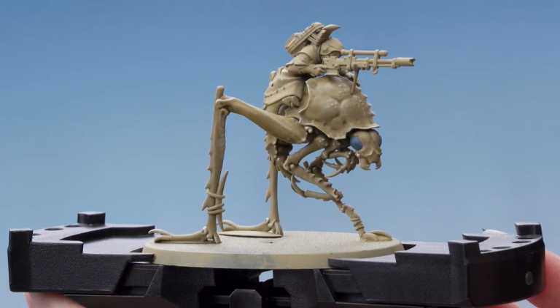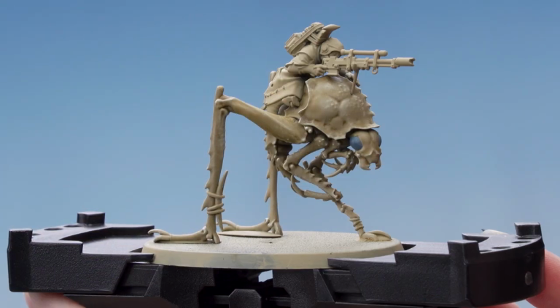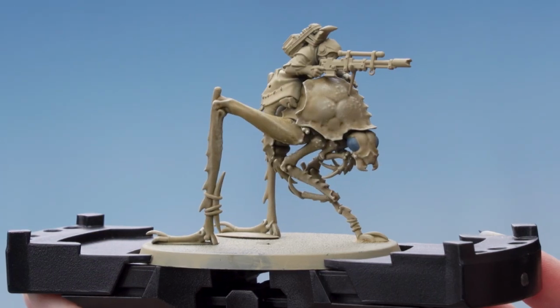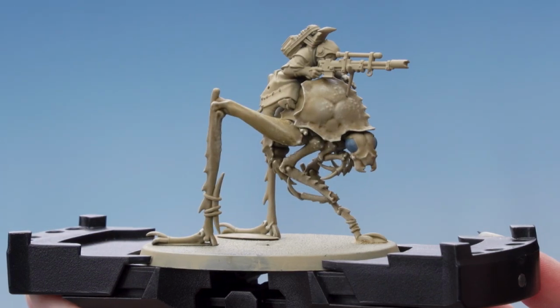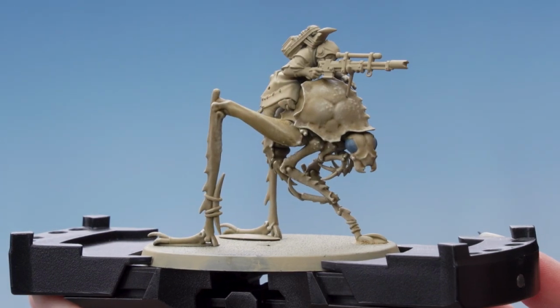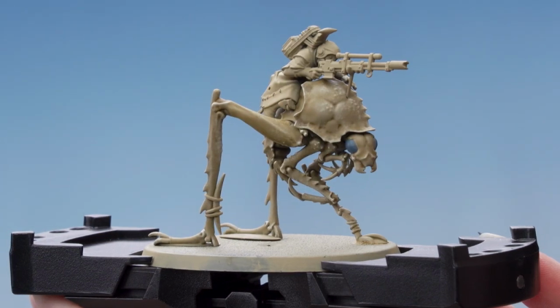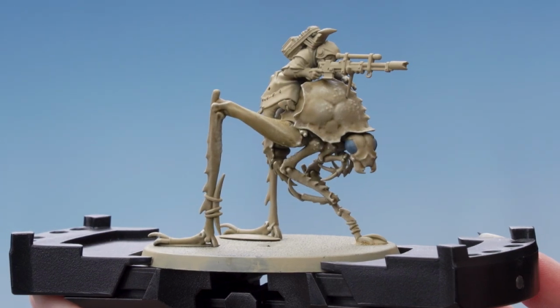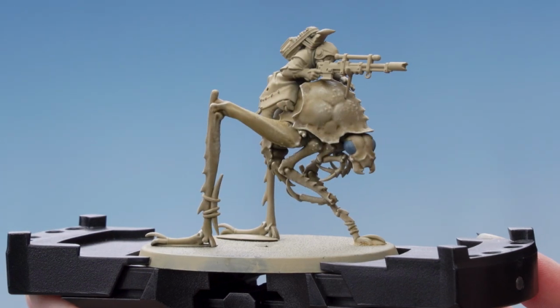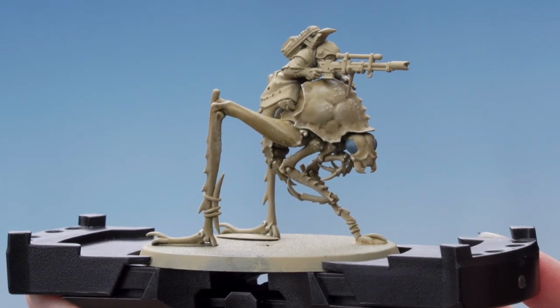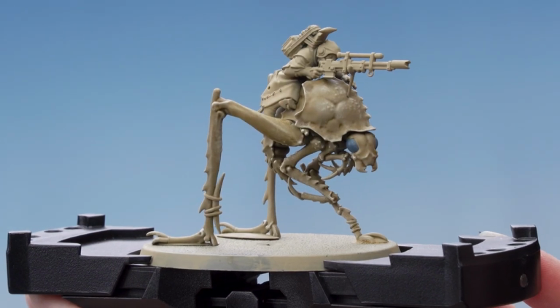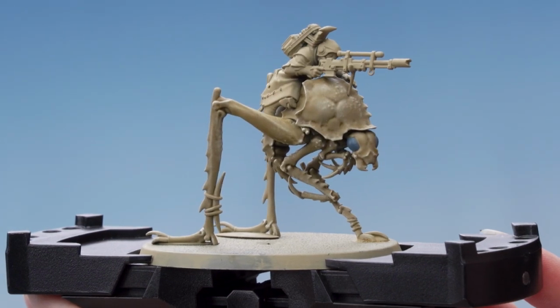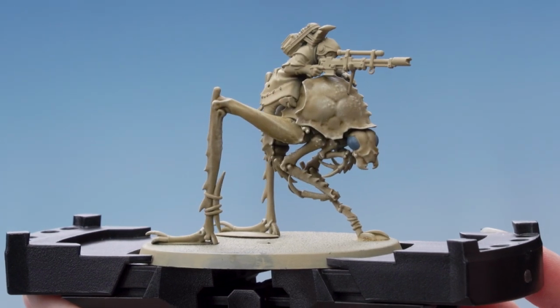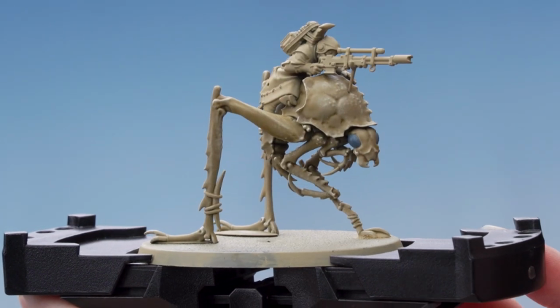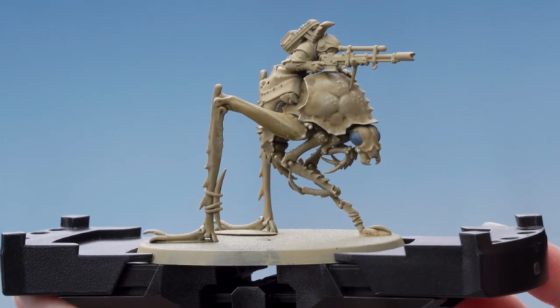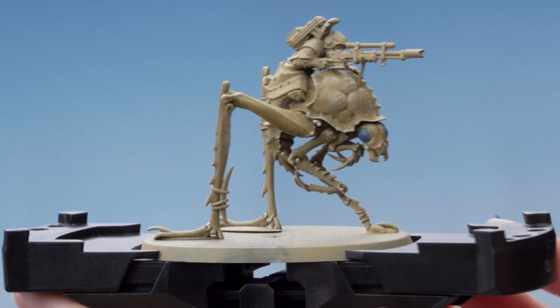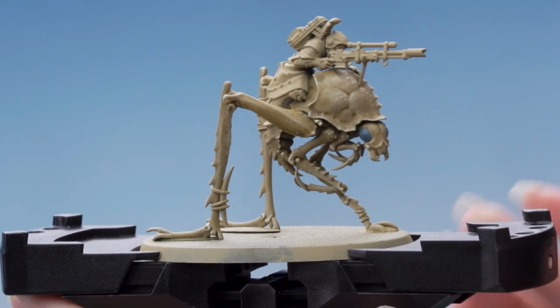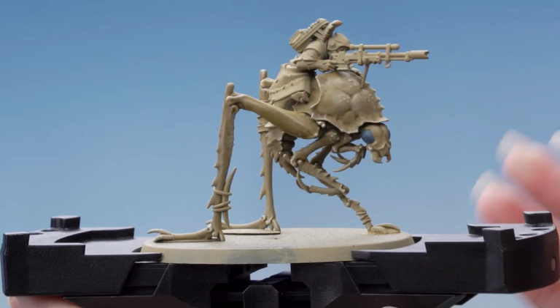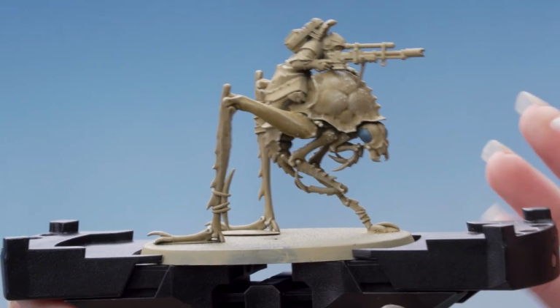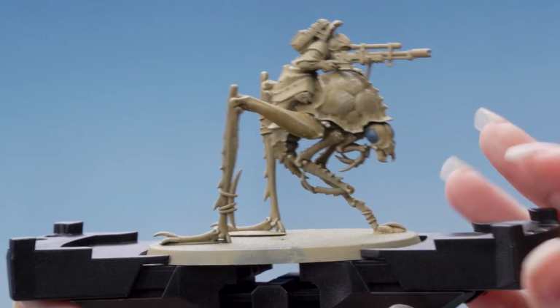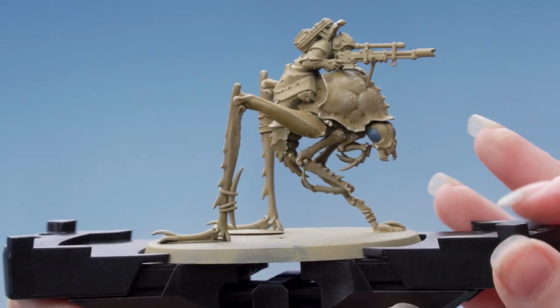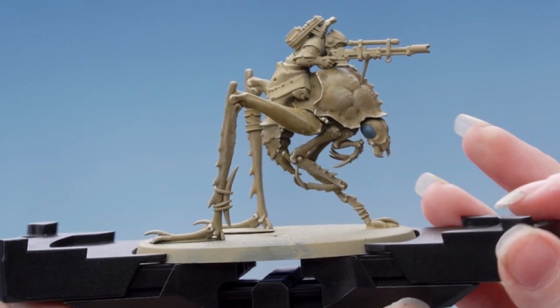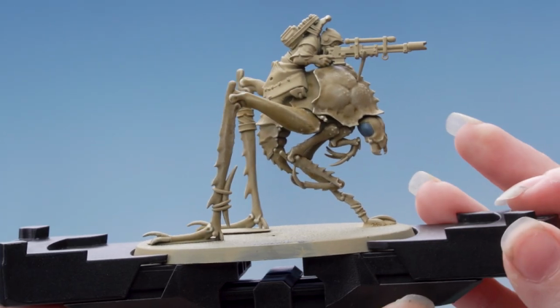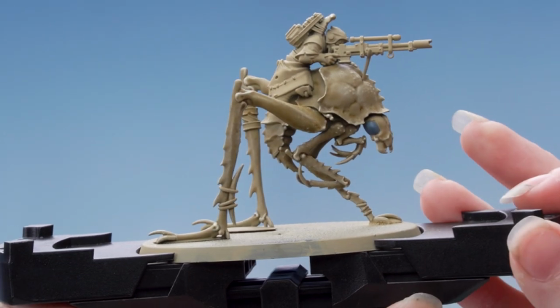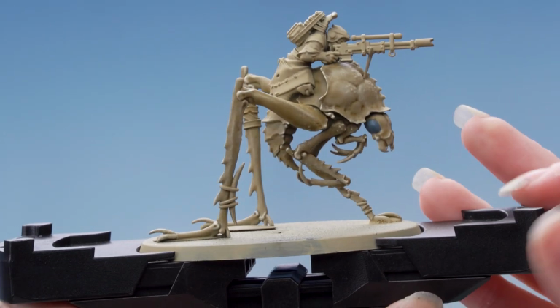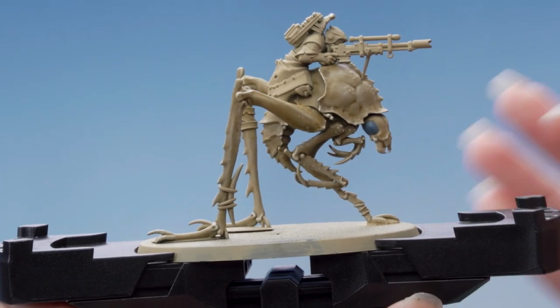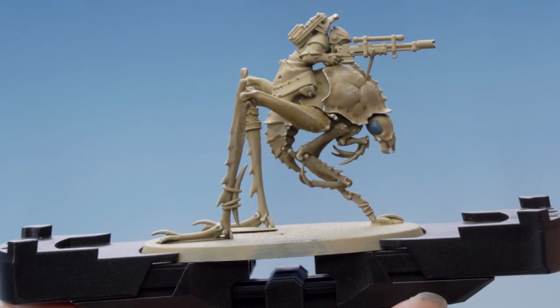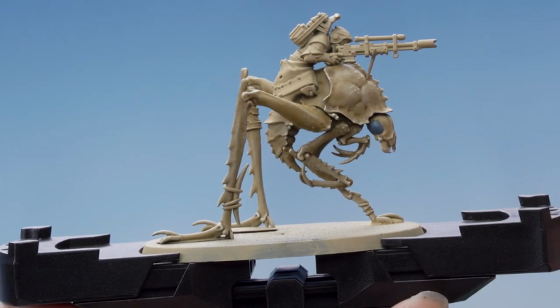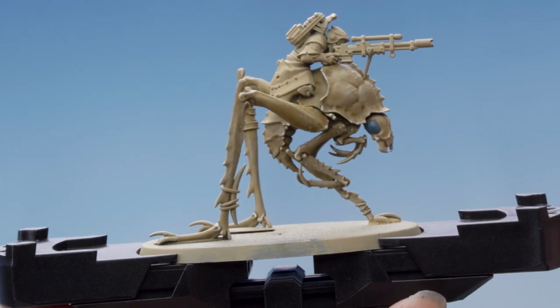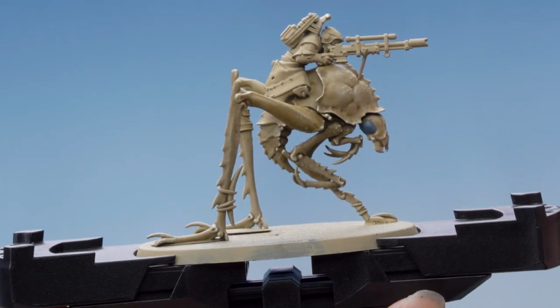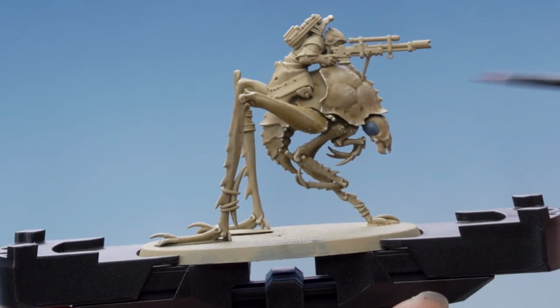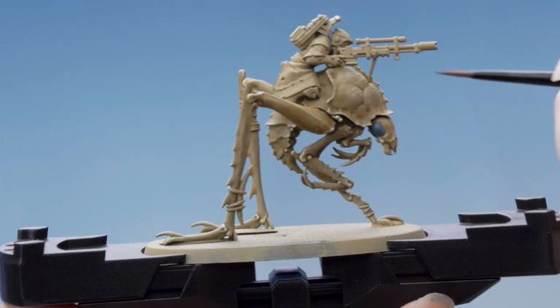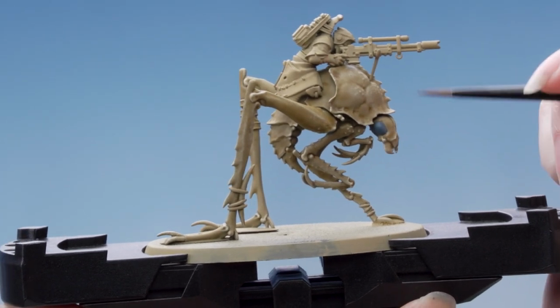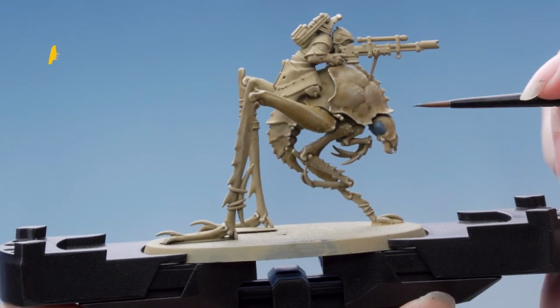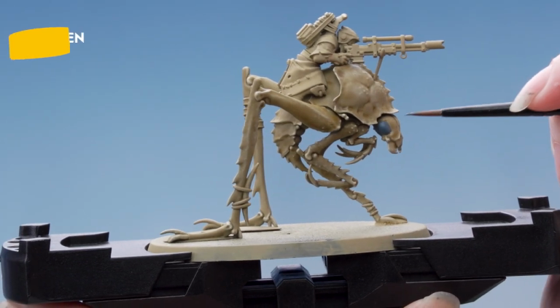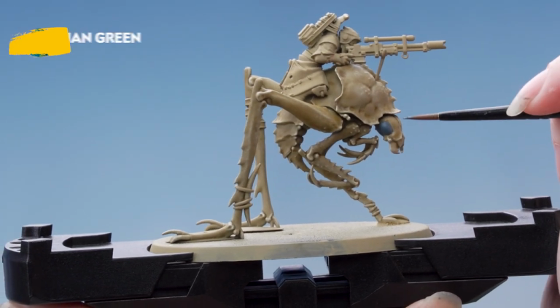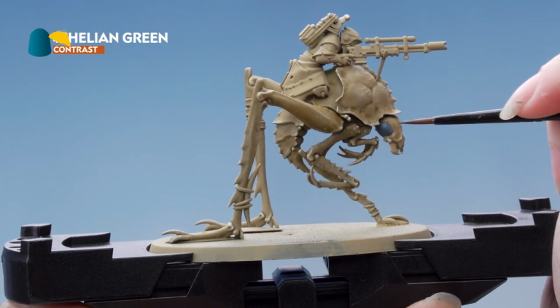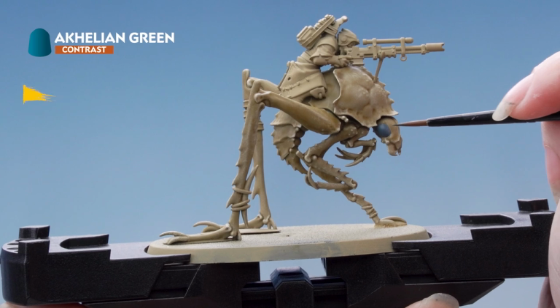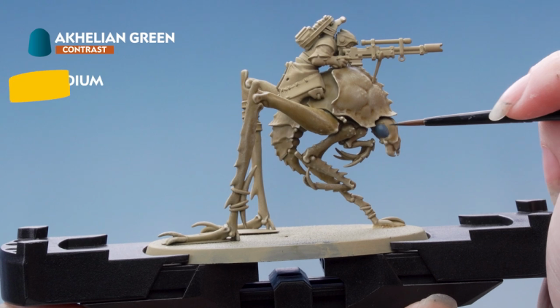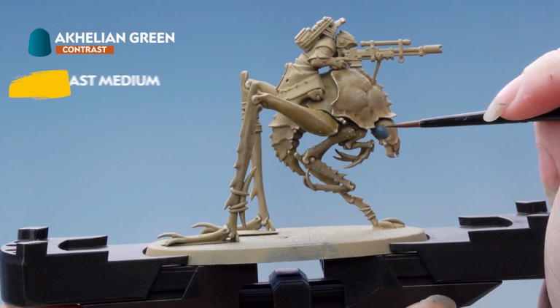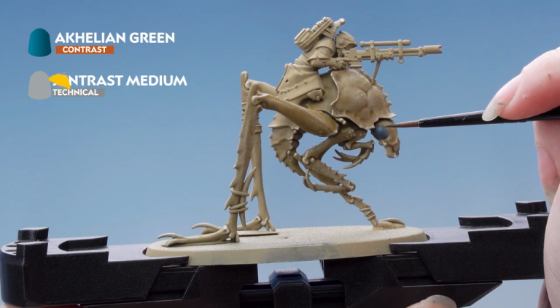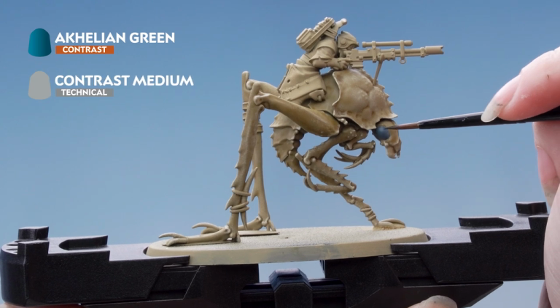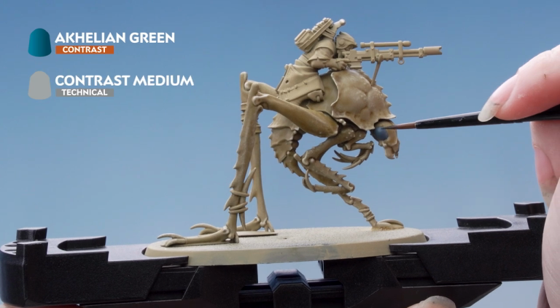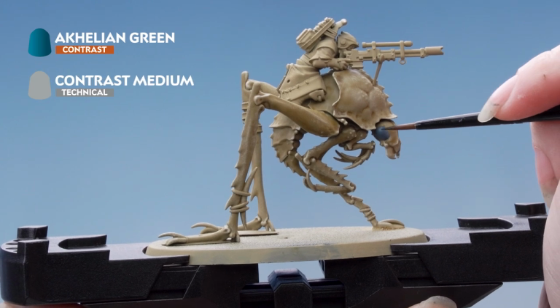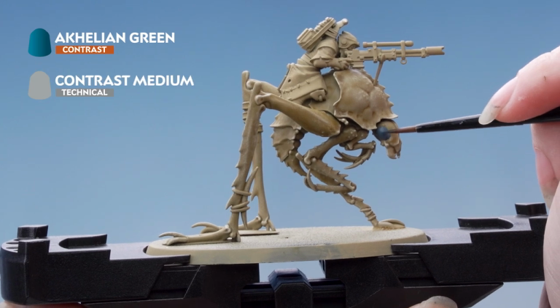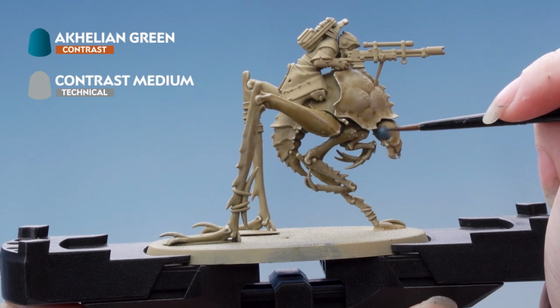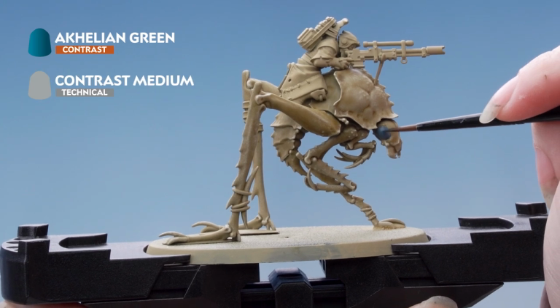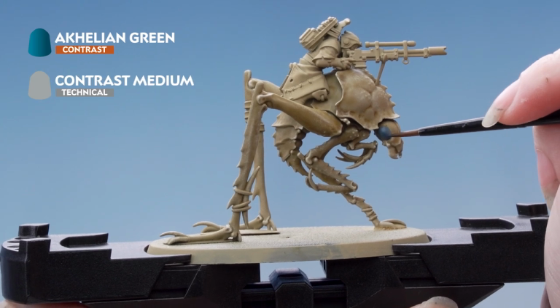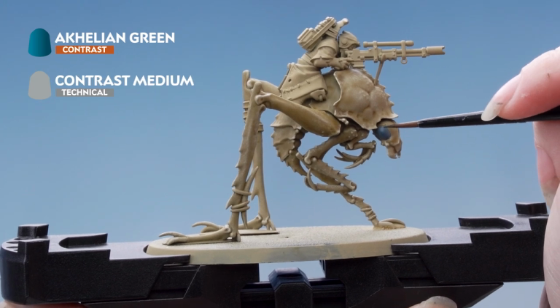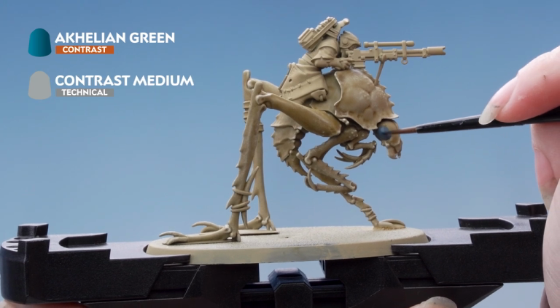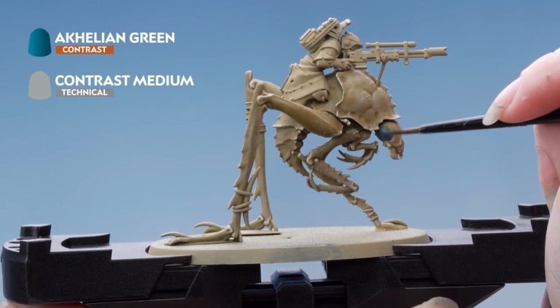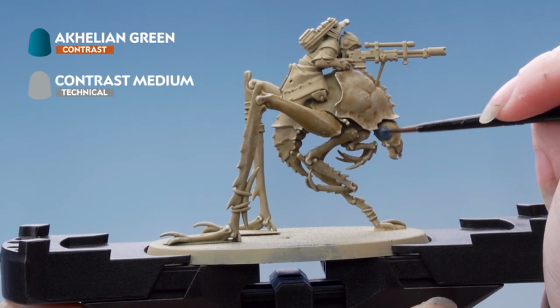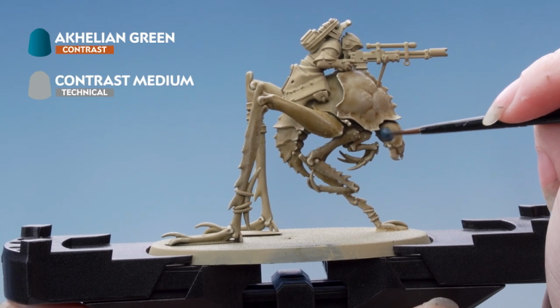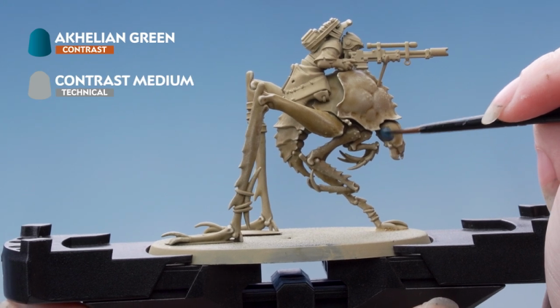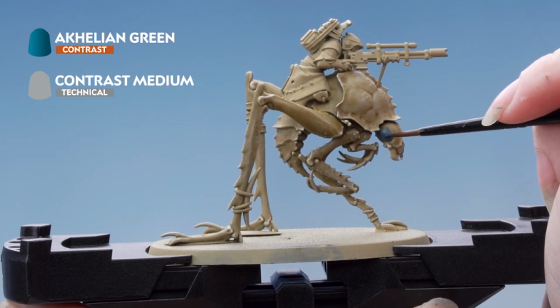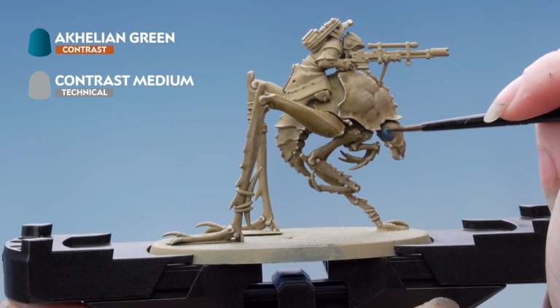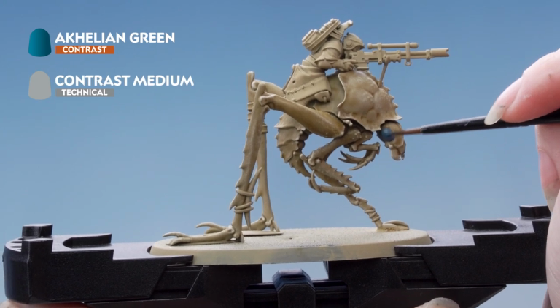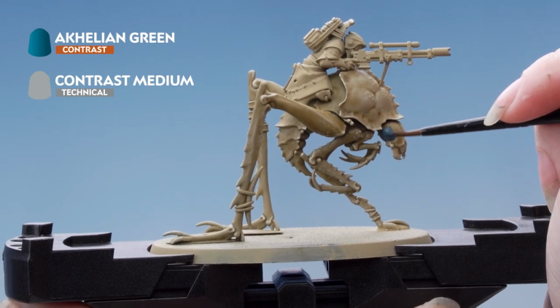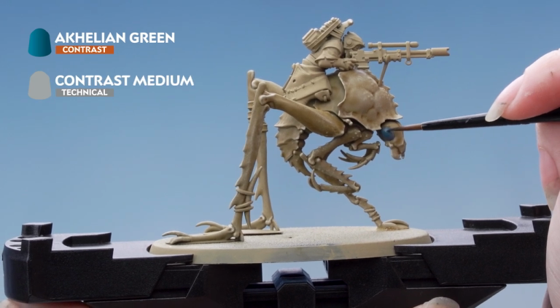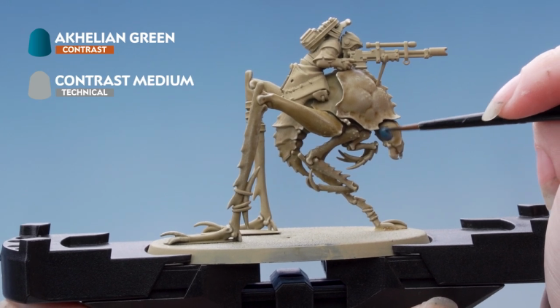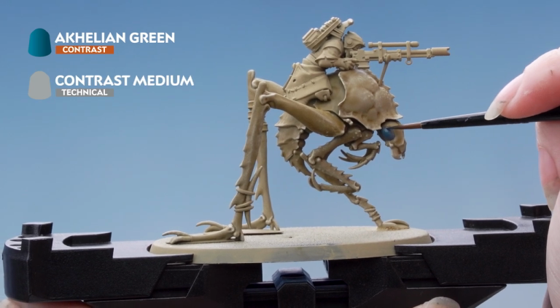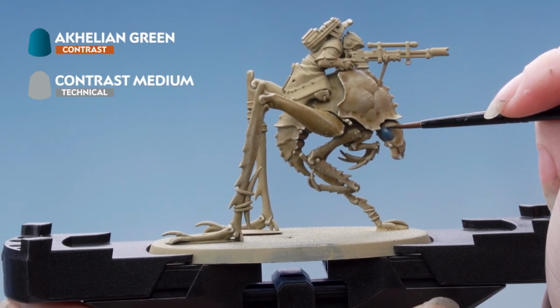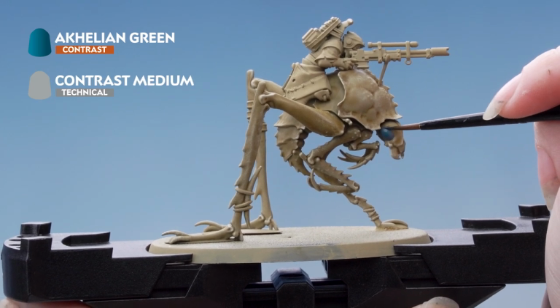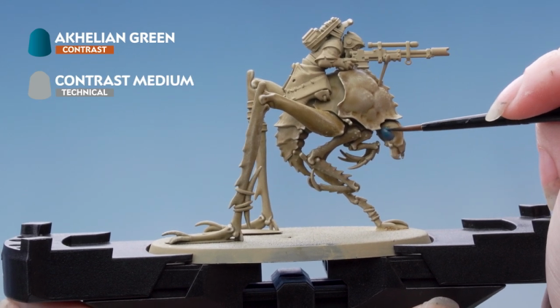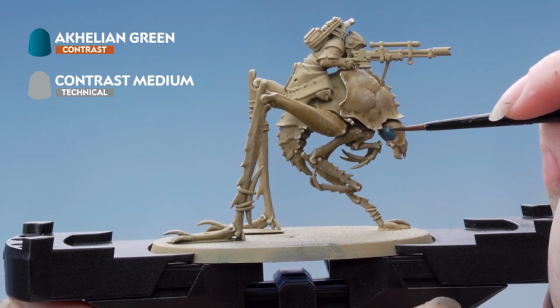Next we're going to apply Achillean Green thinned down with Contrast Medium — I've used three parts Contrast Medium to one part Achillean Green.